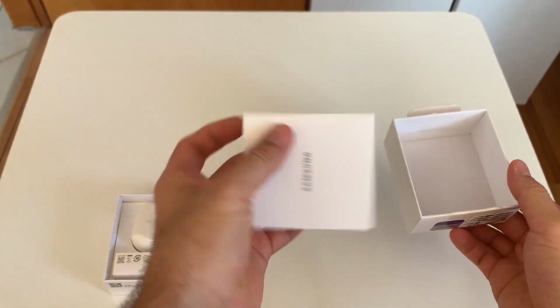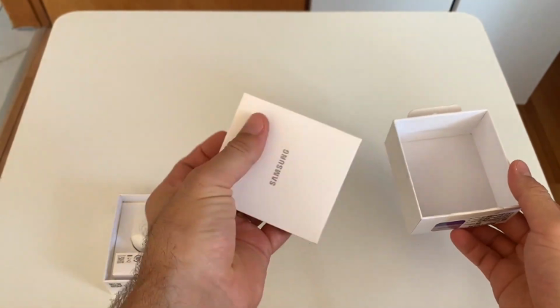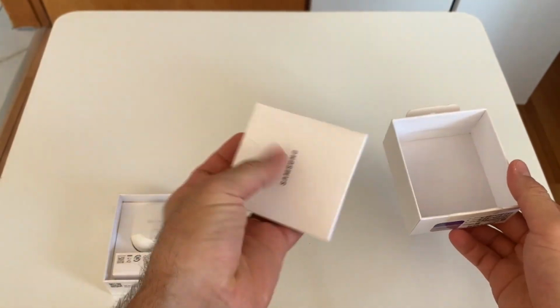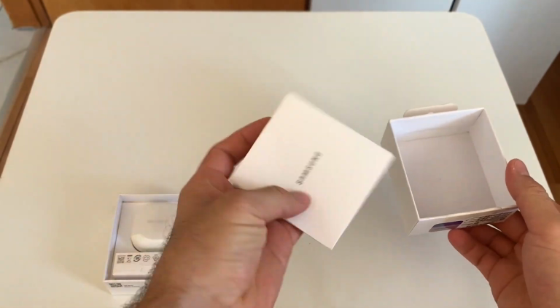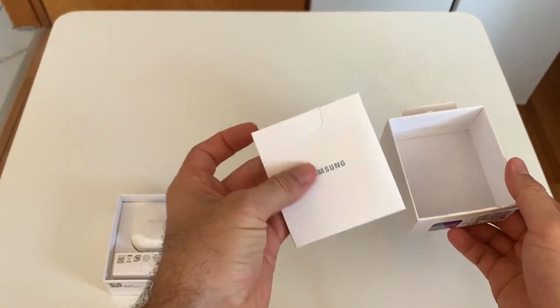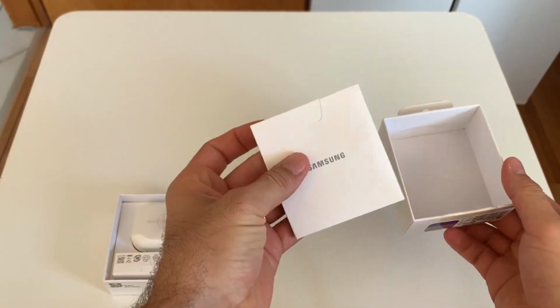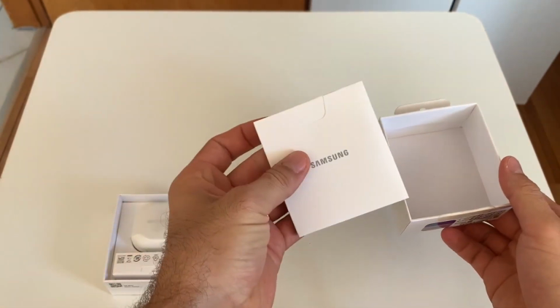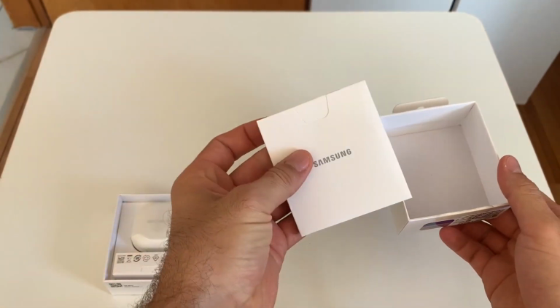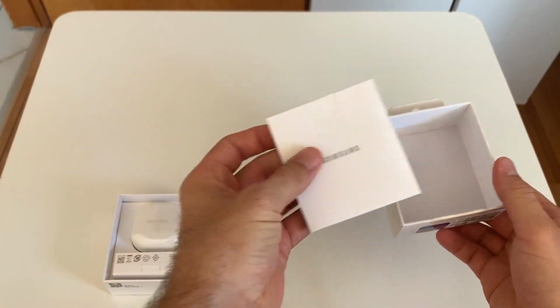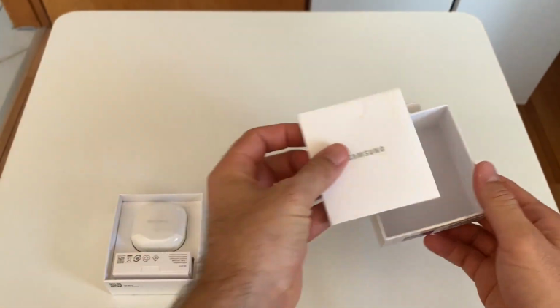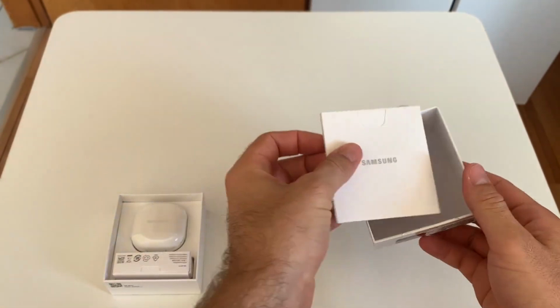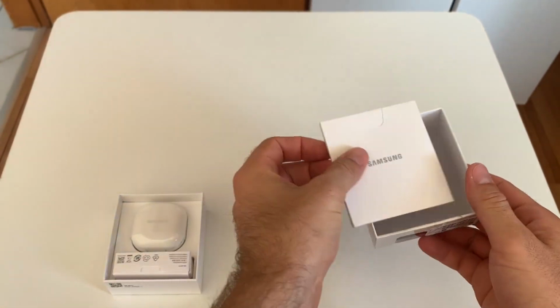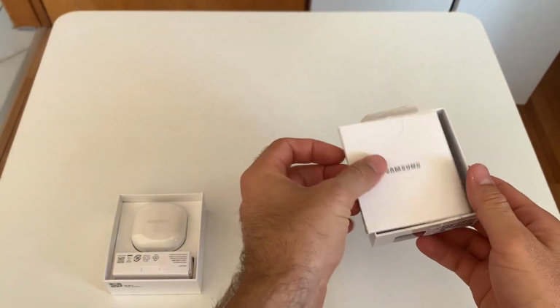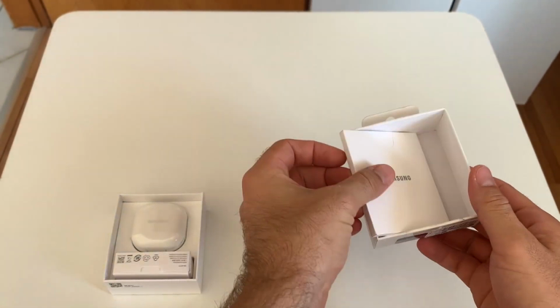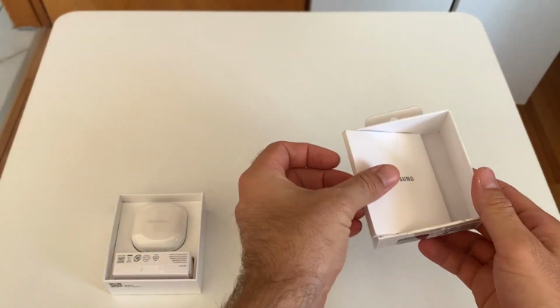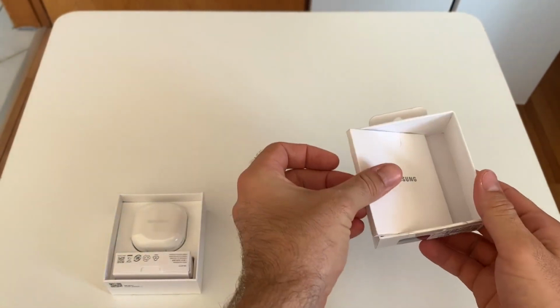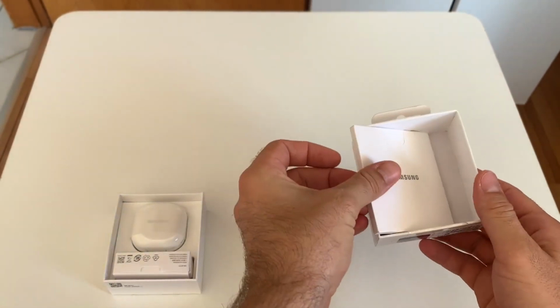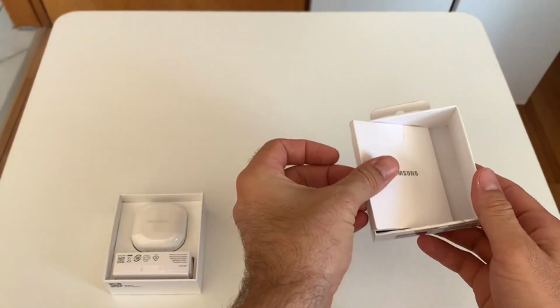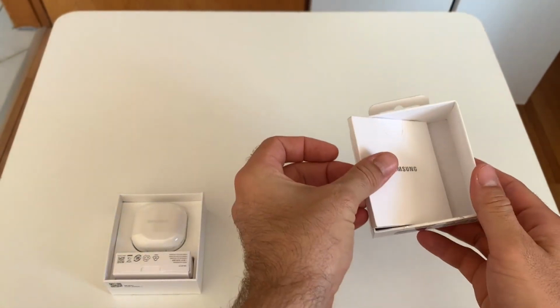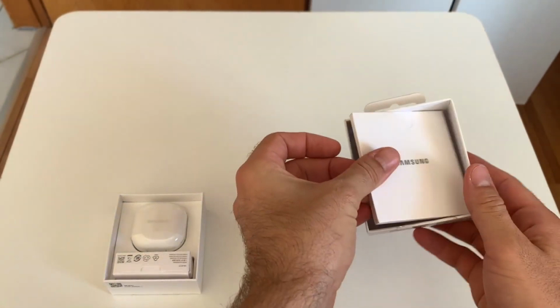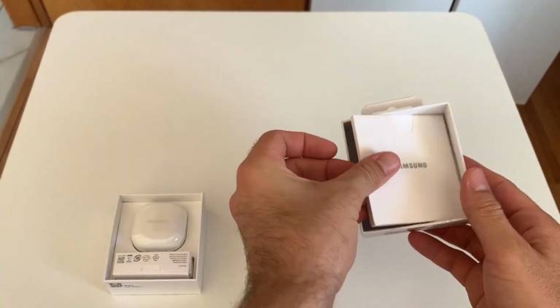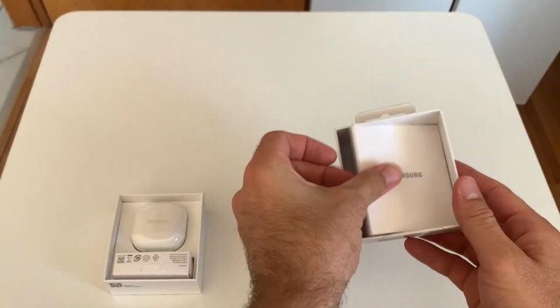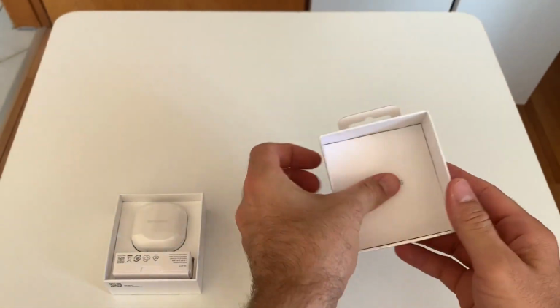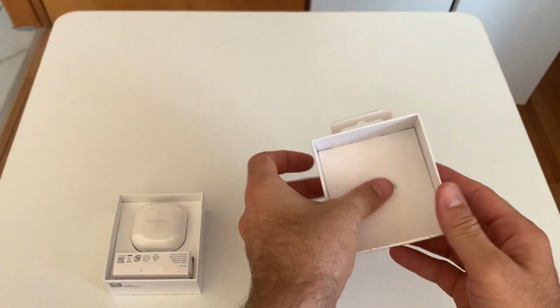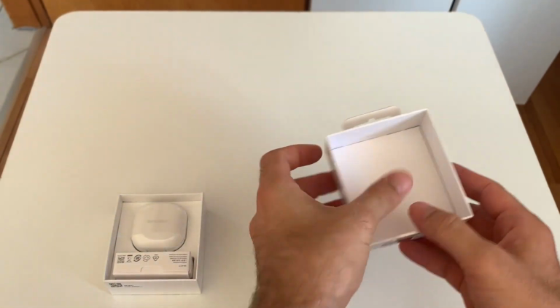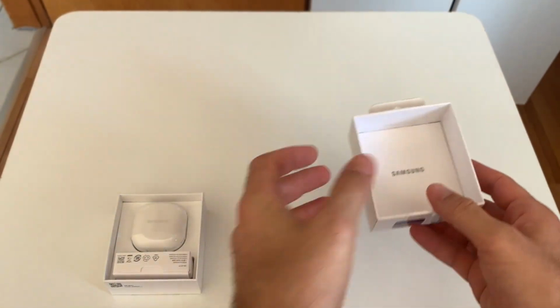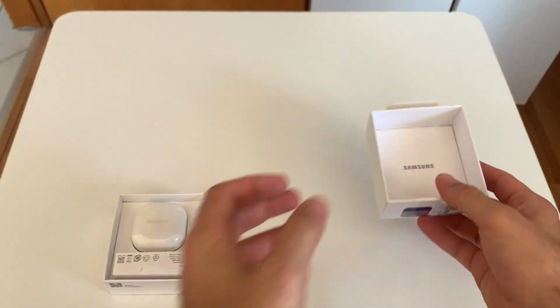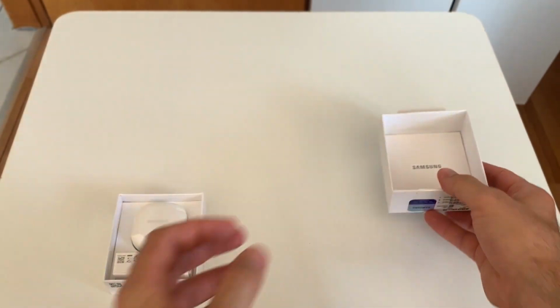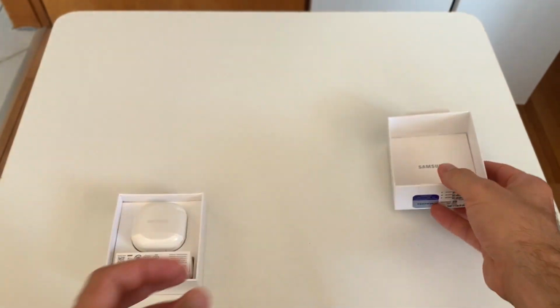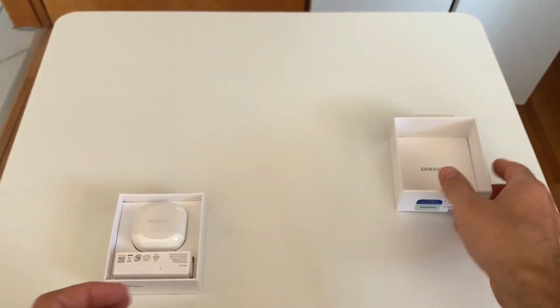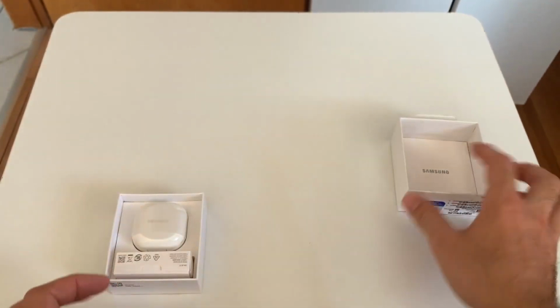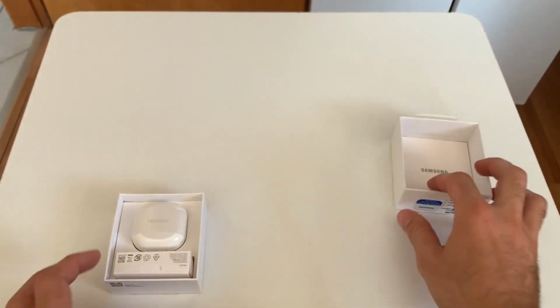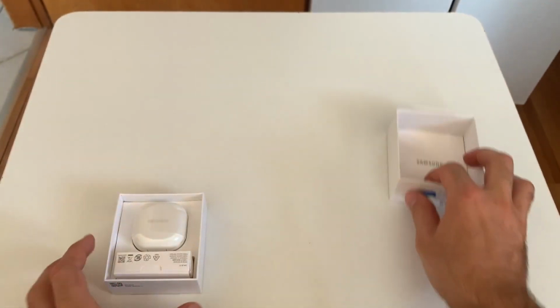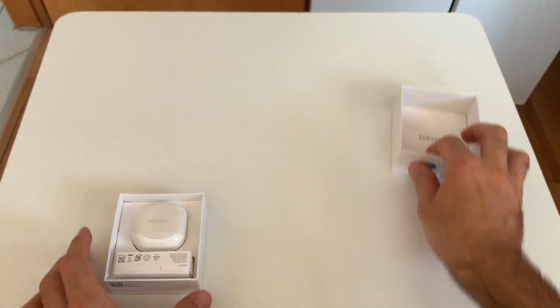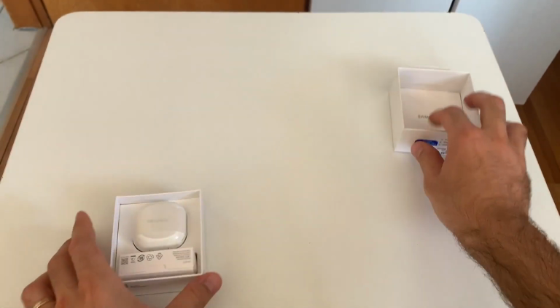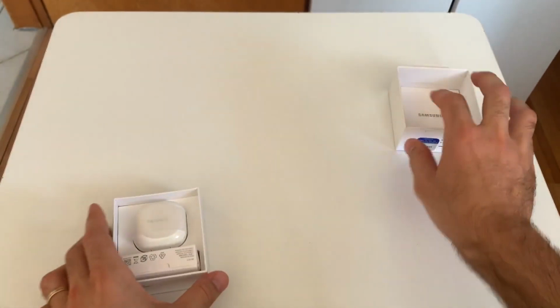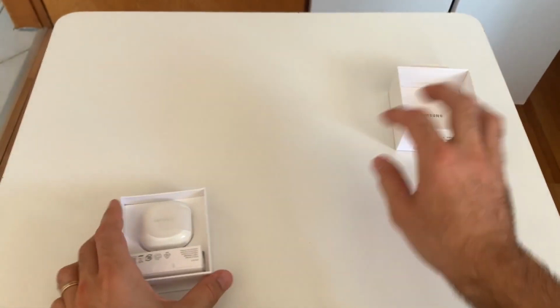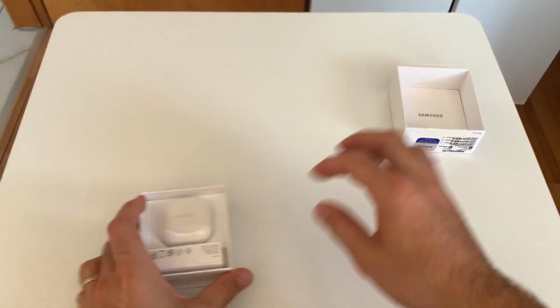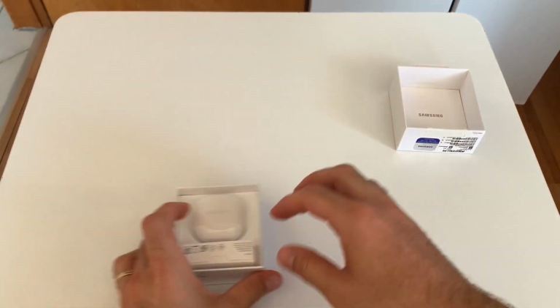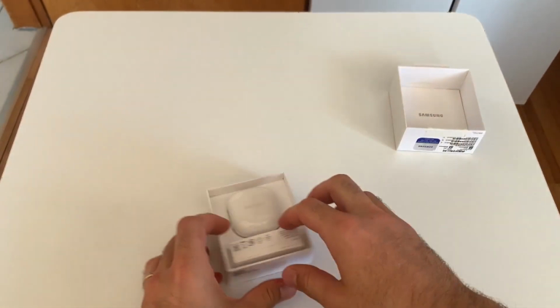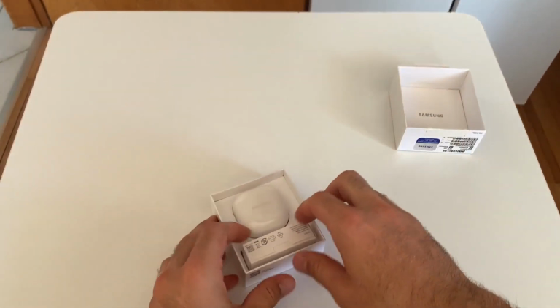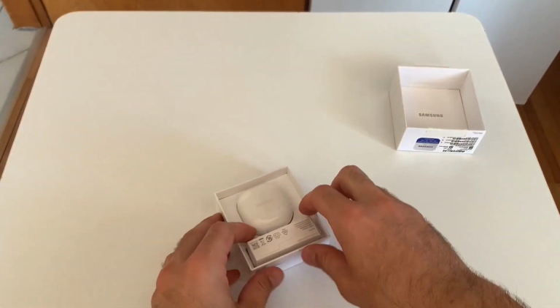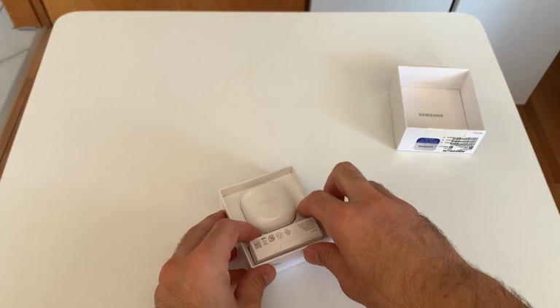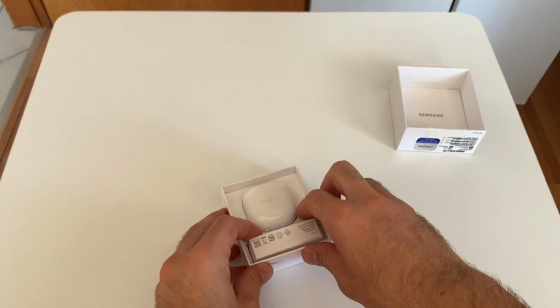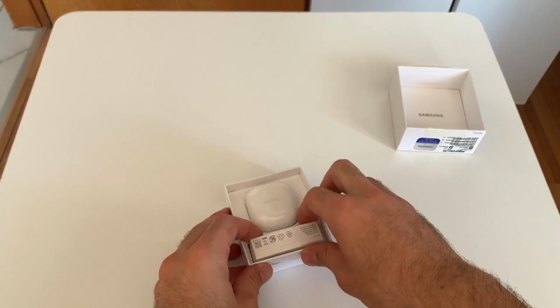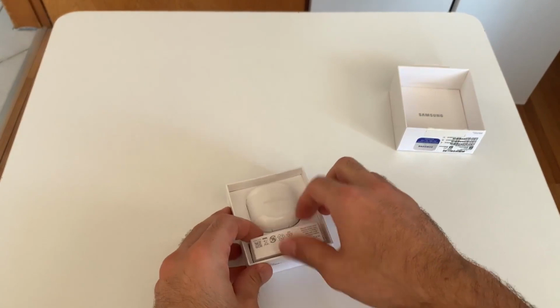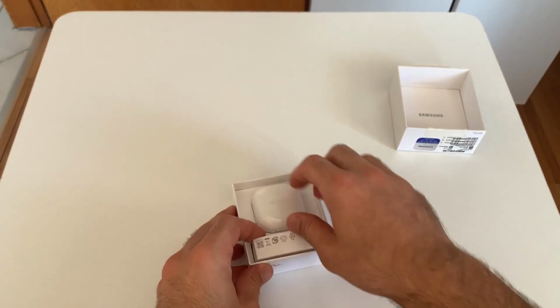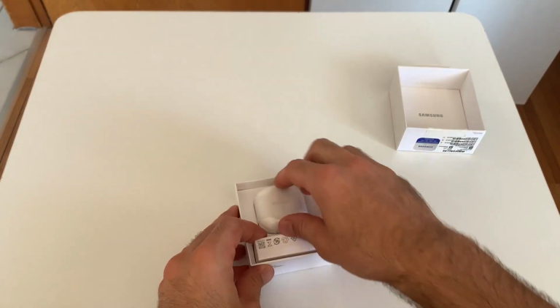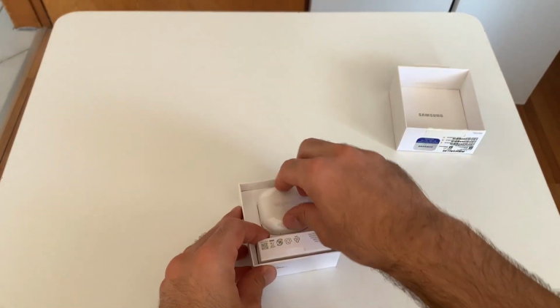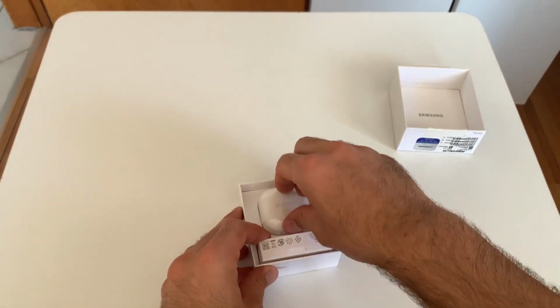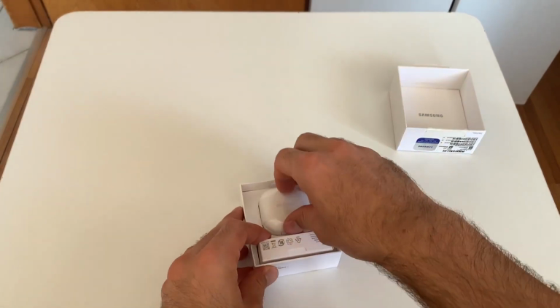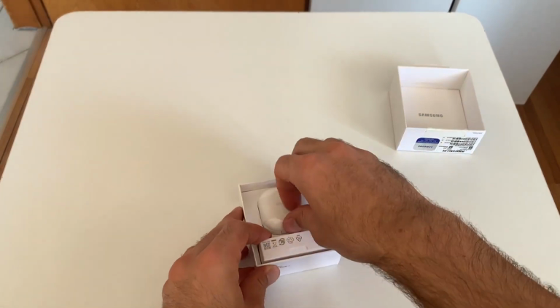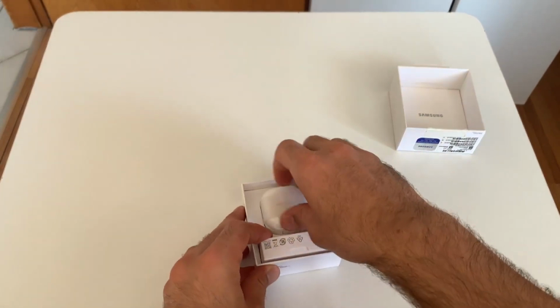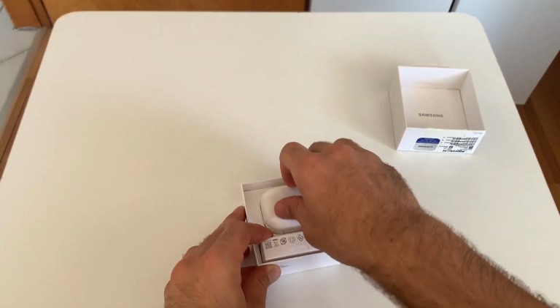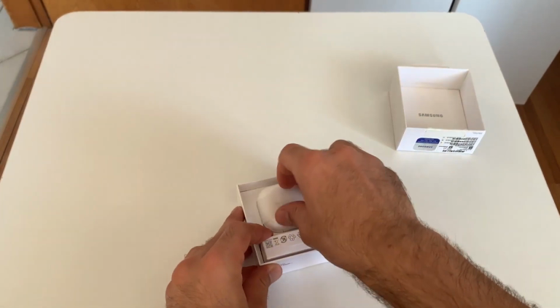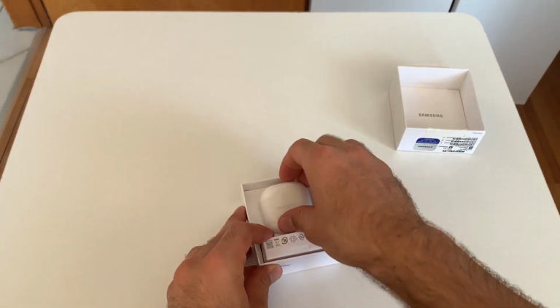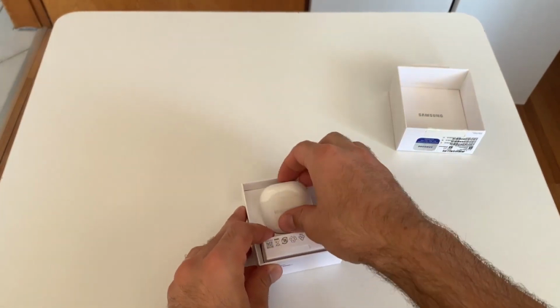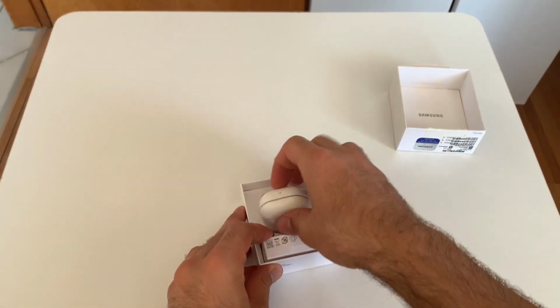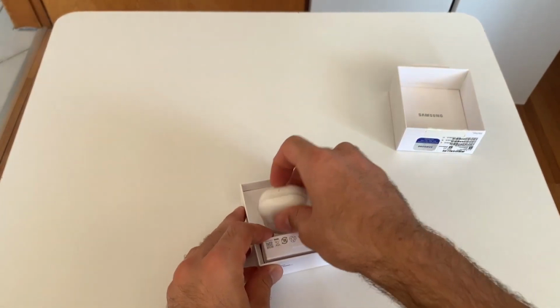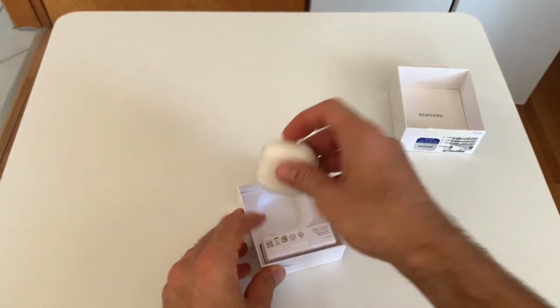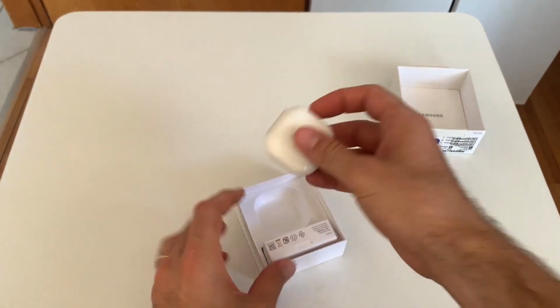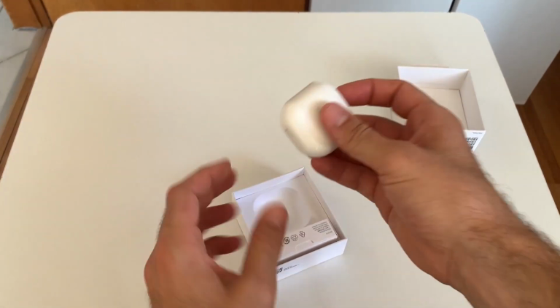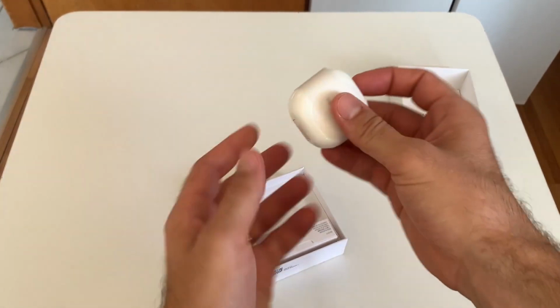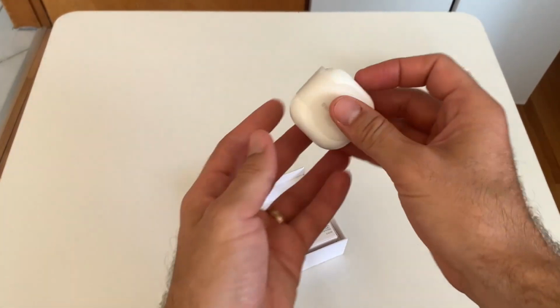There is a manual inside the box. Let me show you the Buds 2 right now.